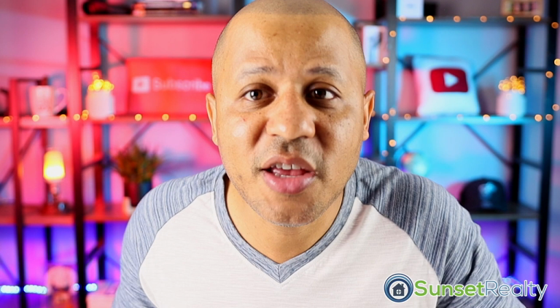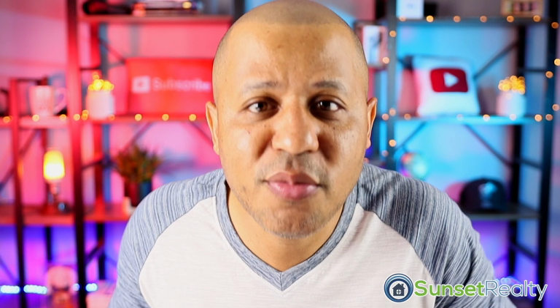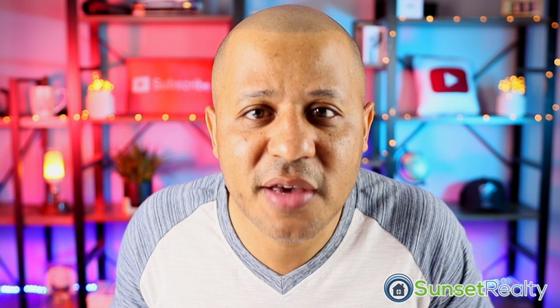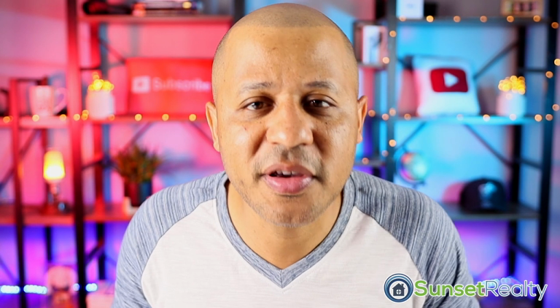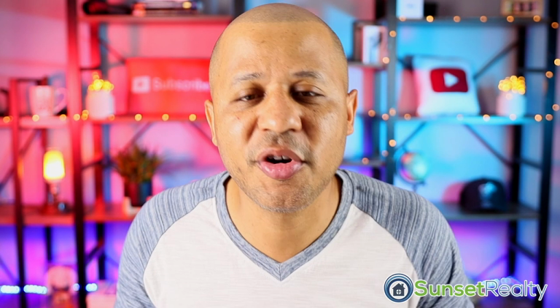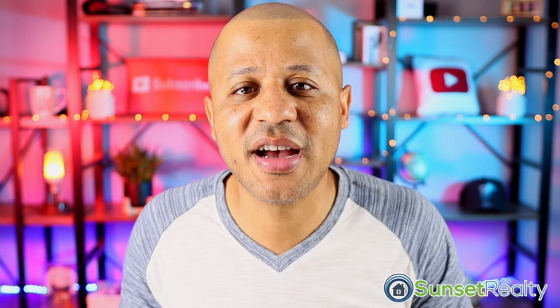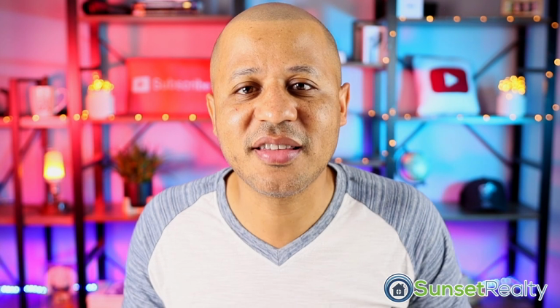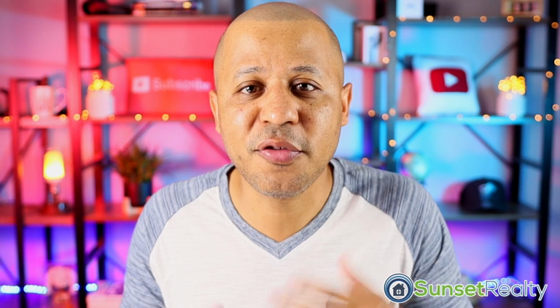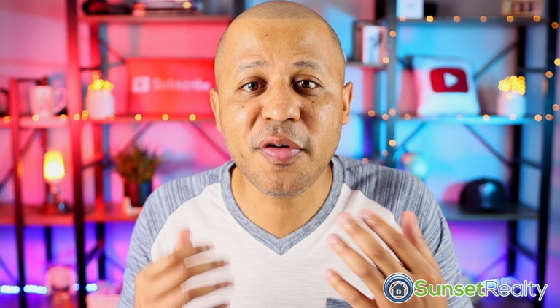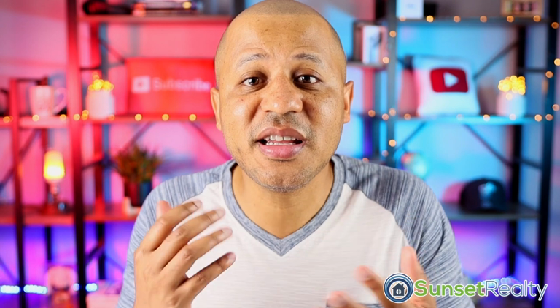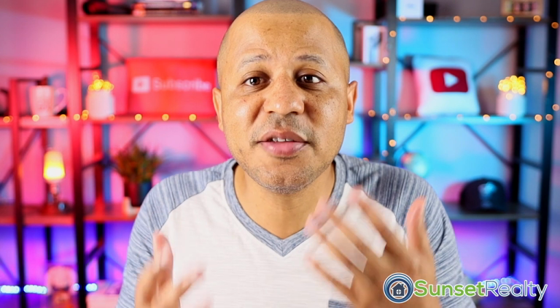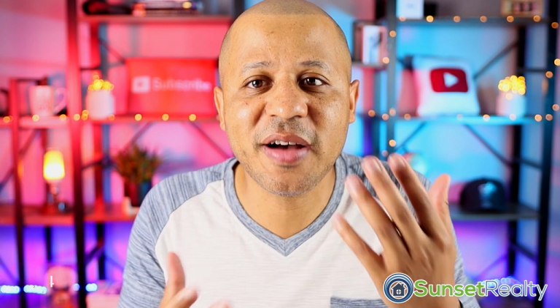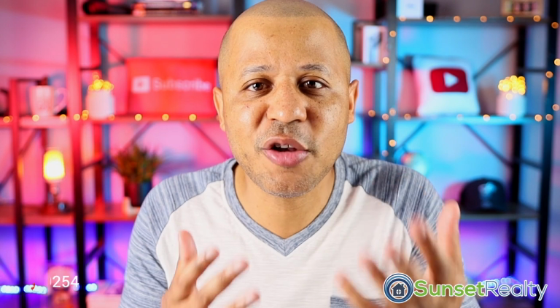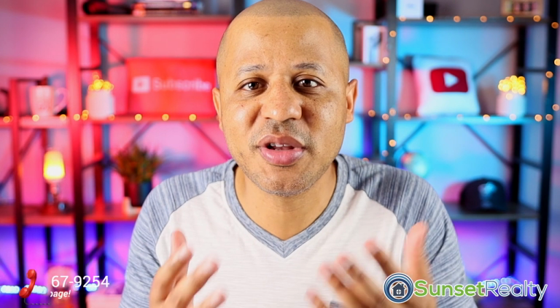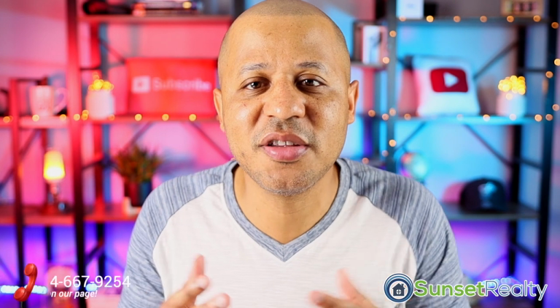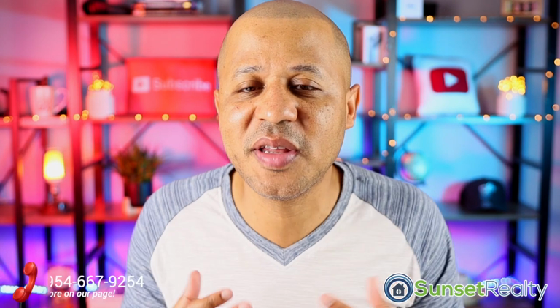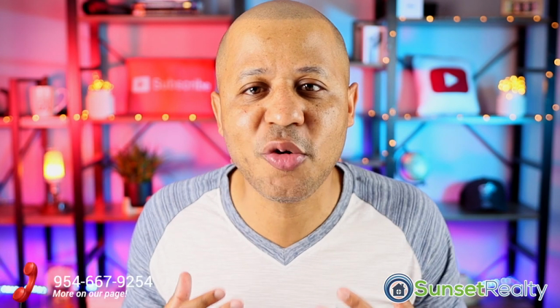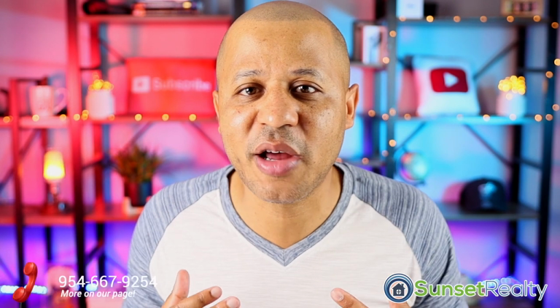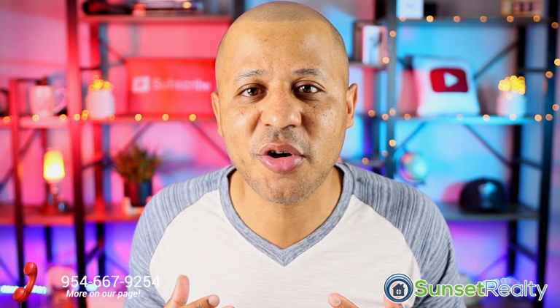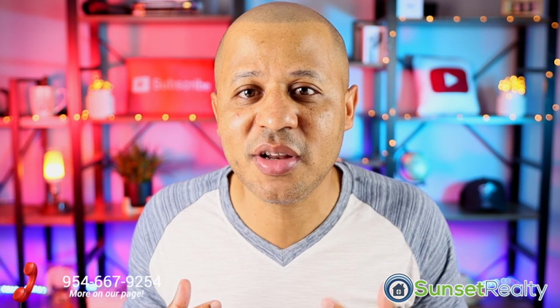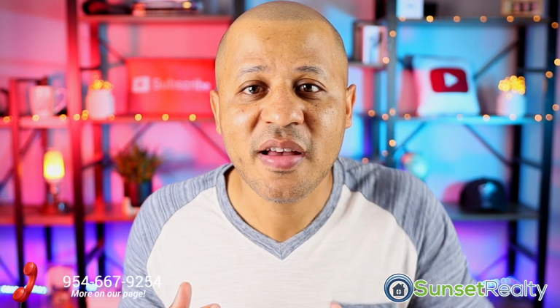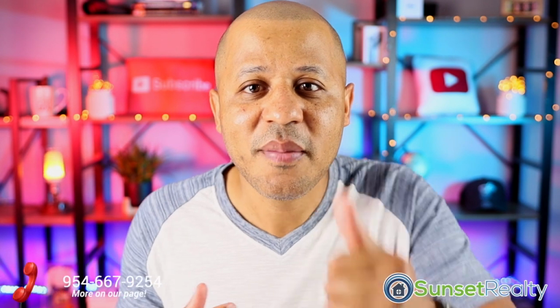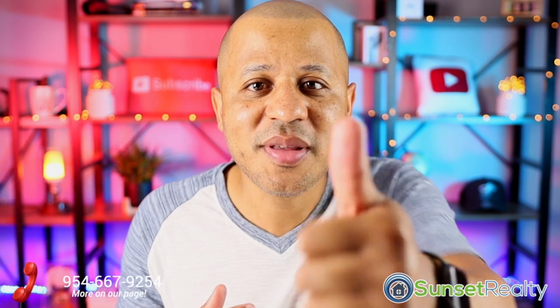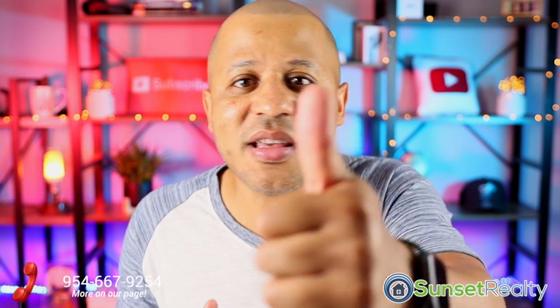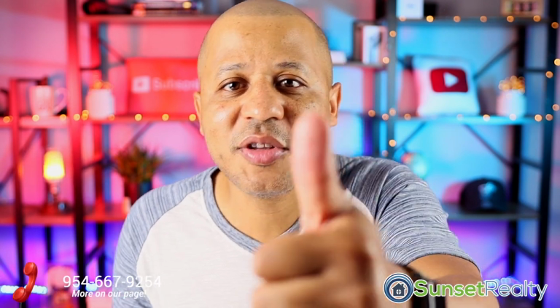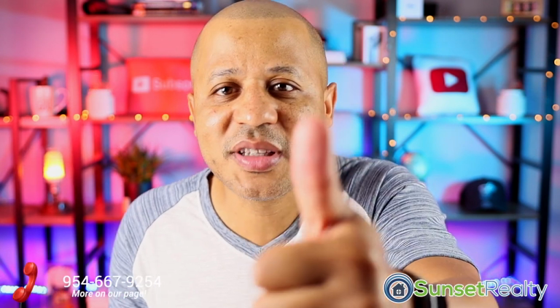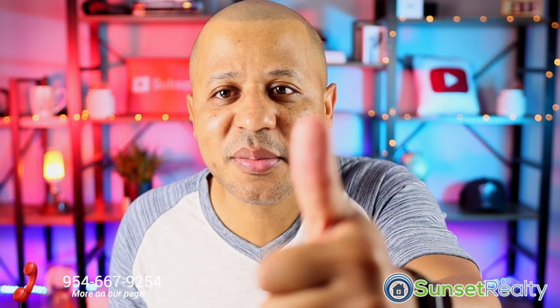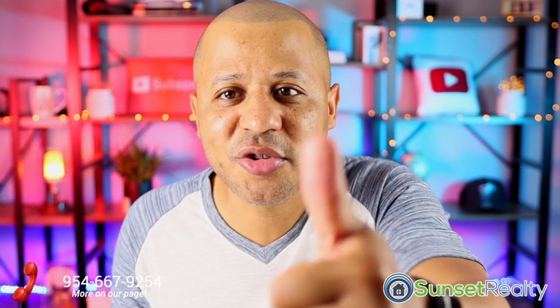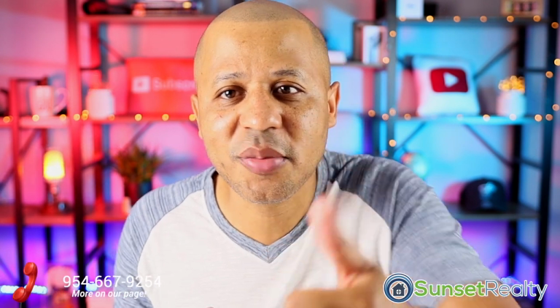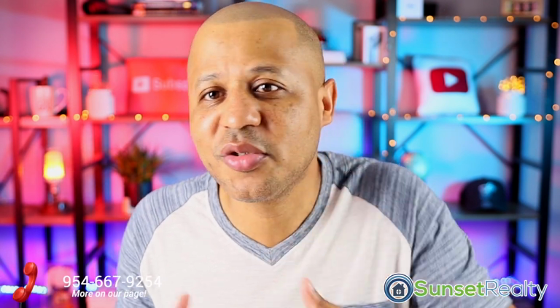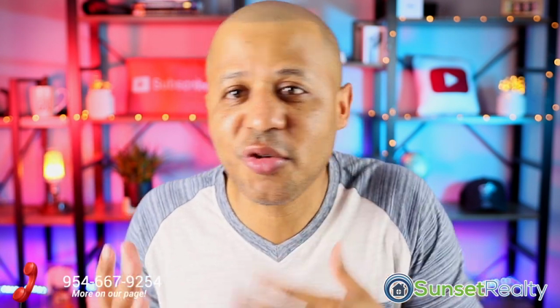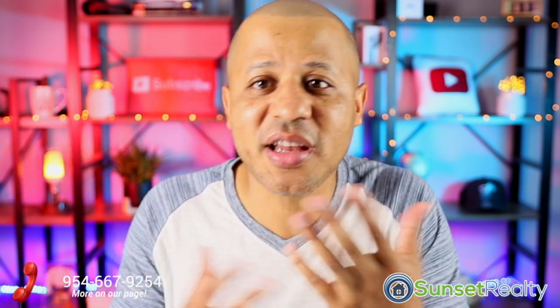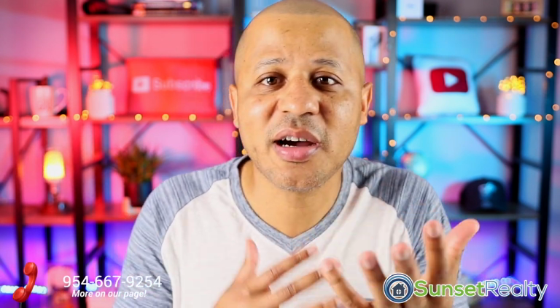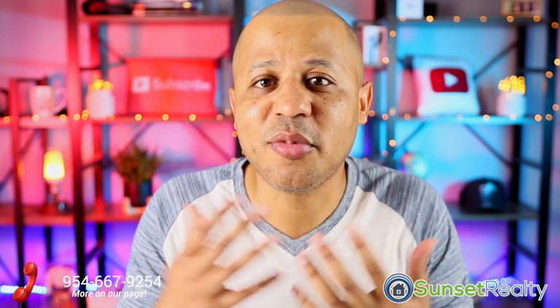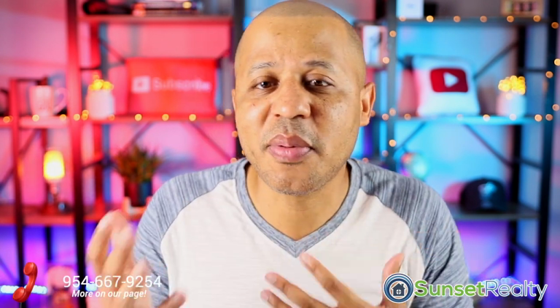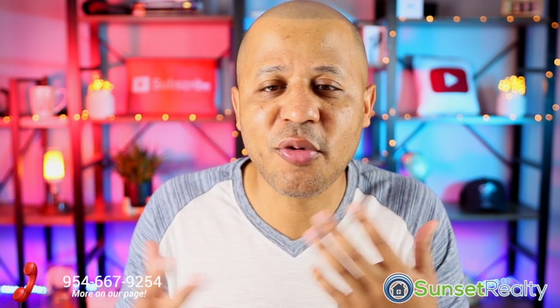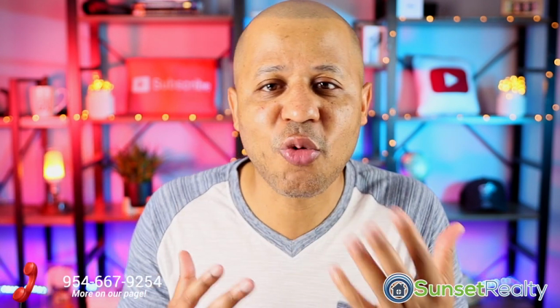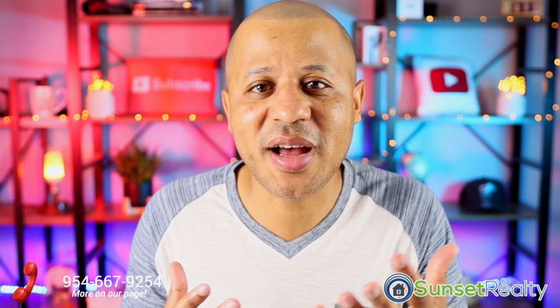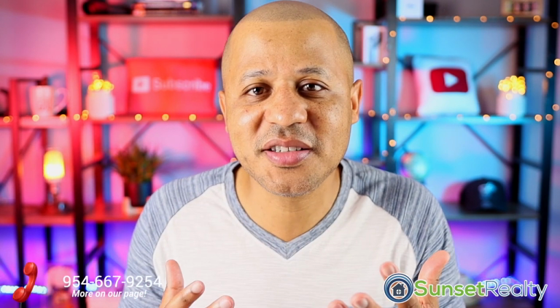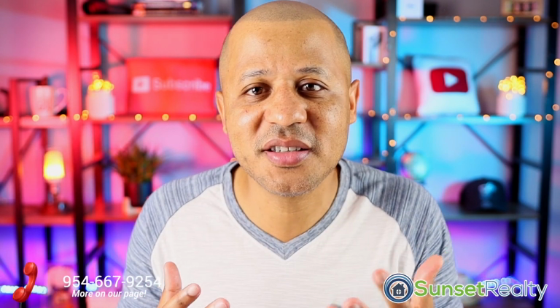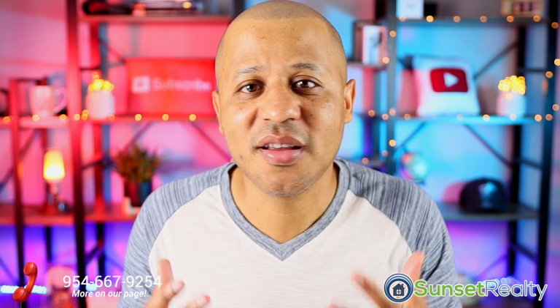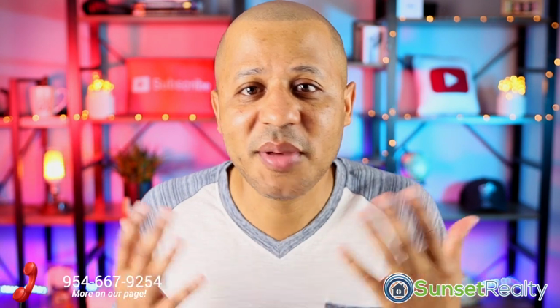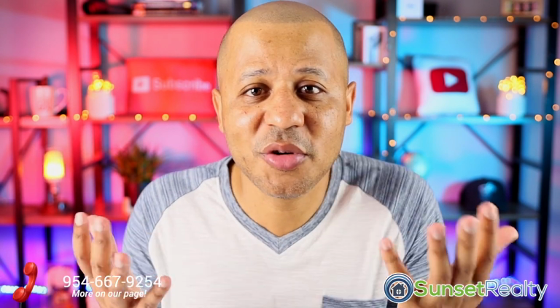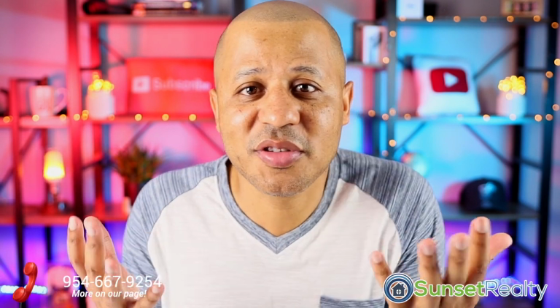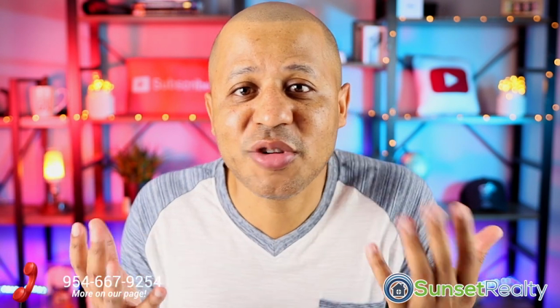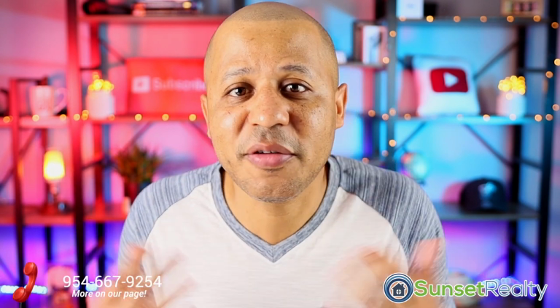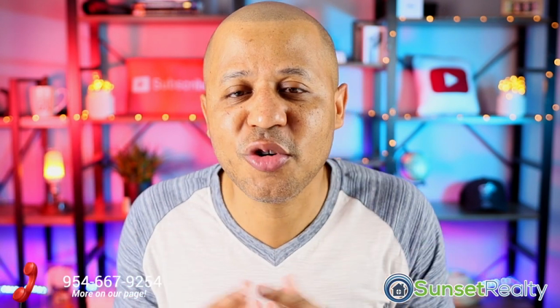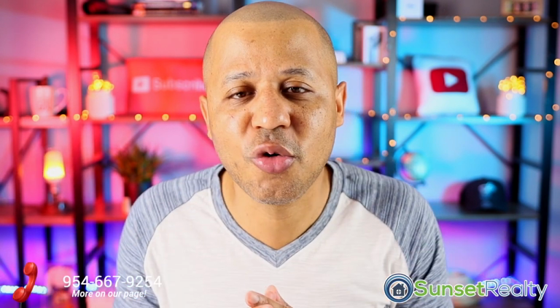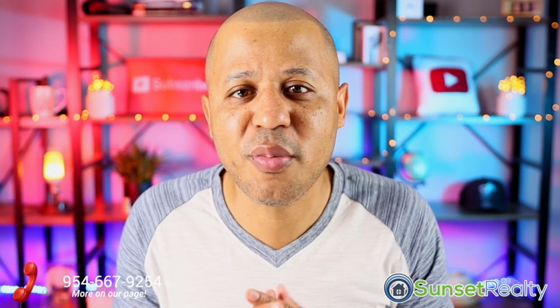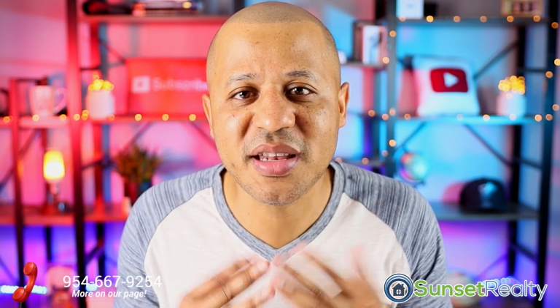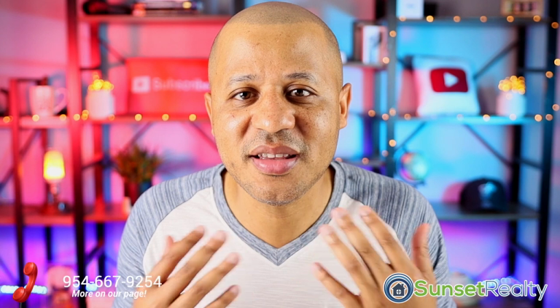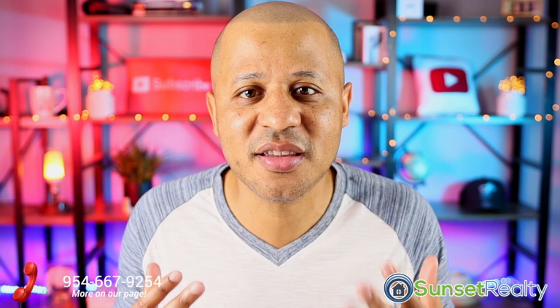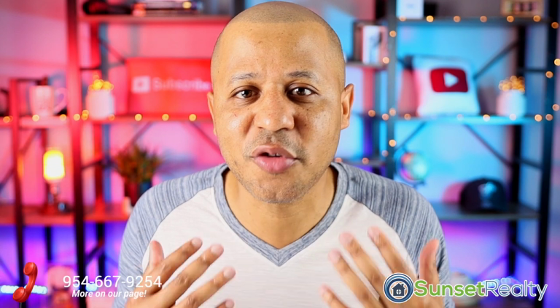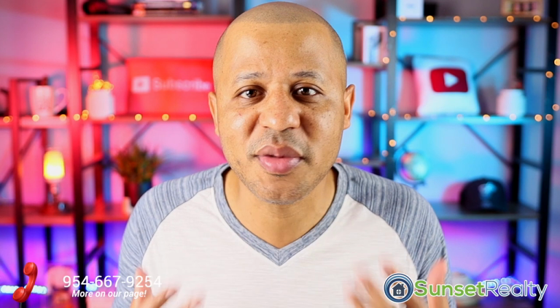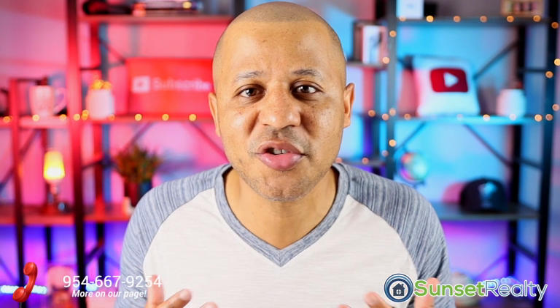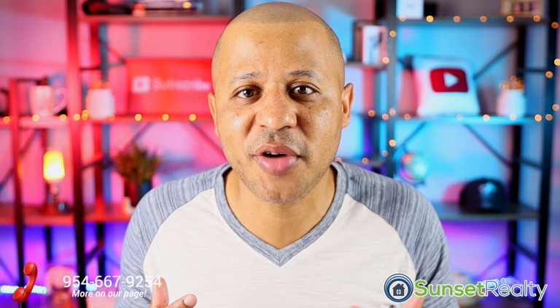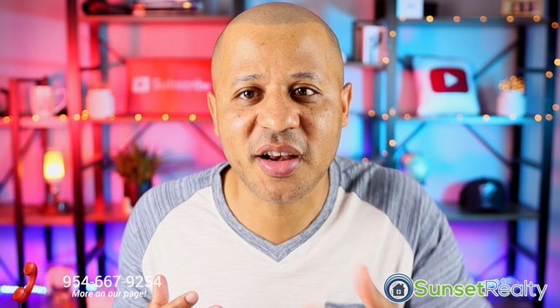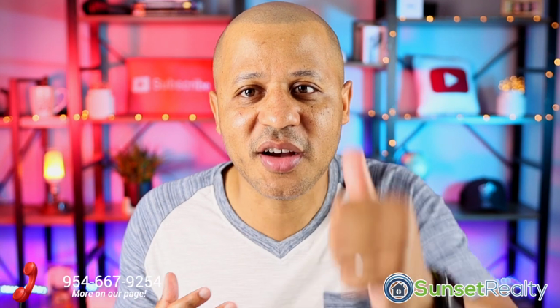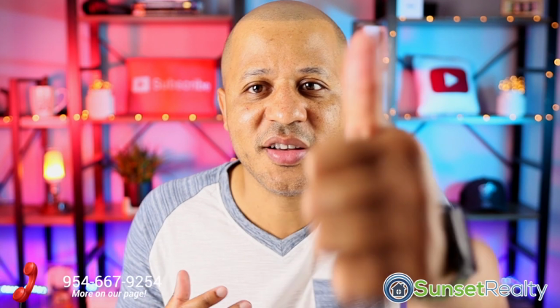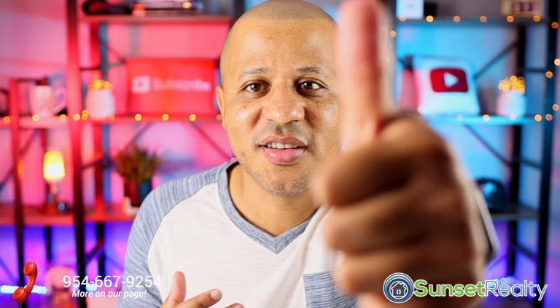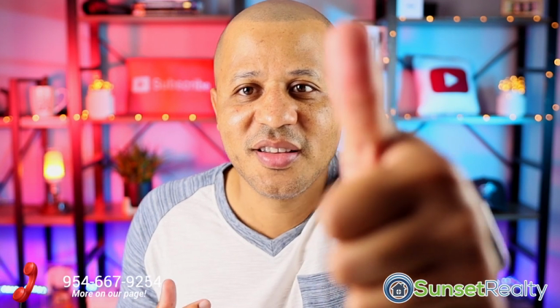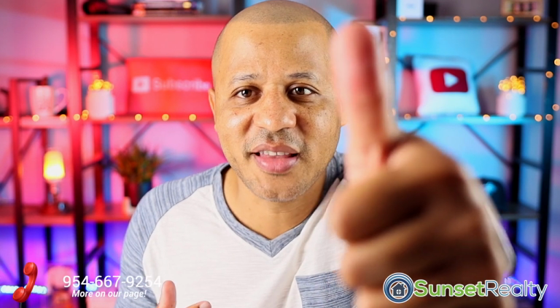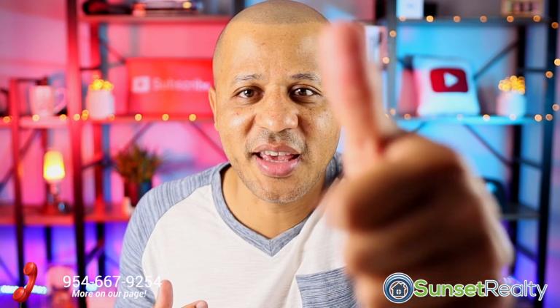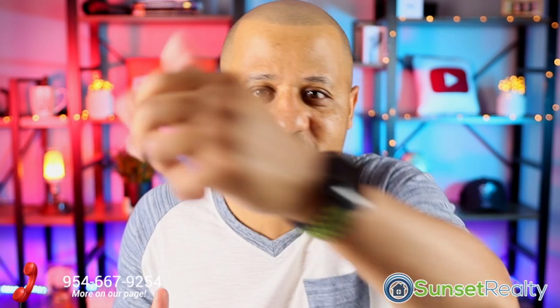Do me a favor, guys — if you find any value in this video at all, please give it a thumbs up so you can help more people watch it, because you never know who may need this information right now. Thanks.